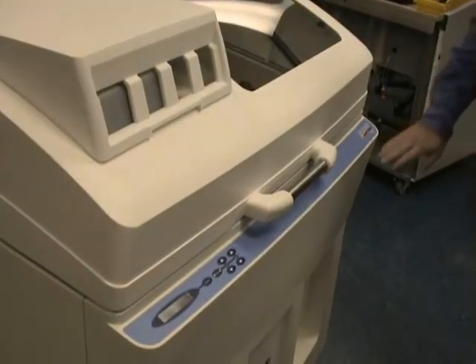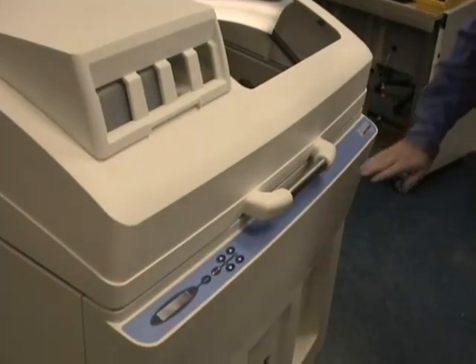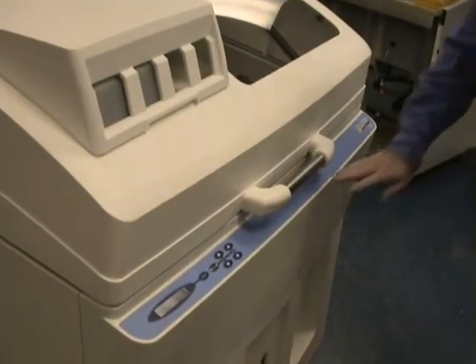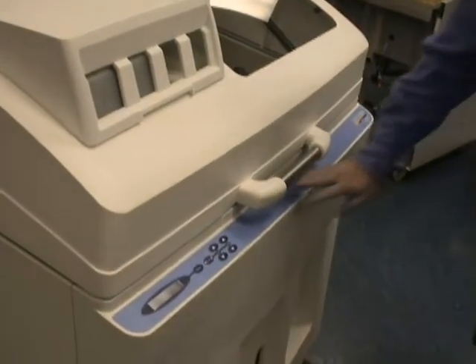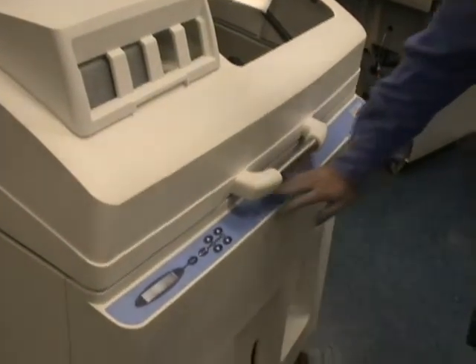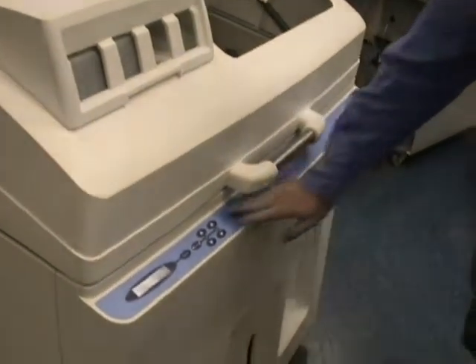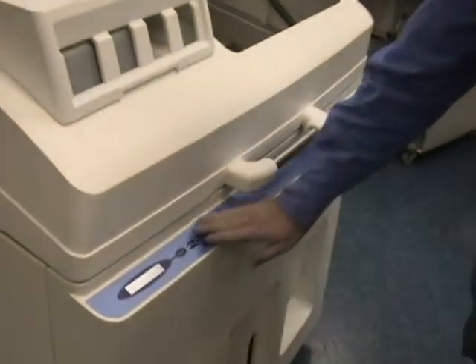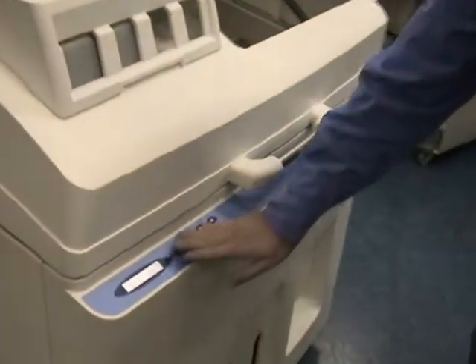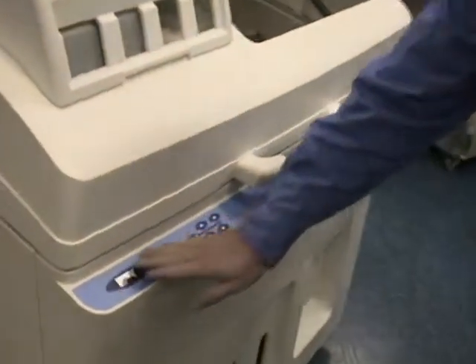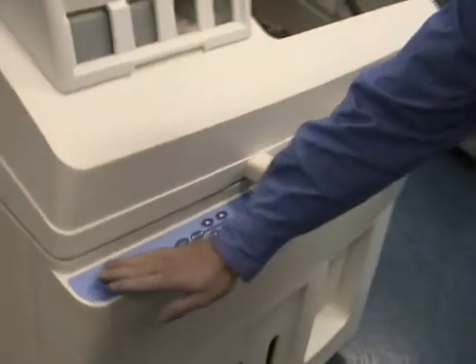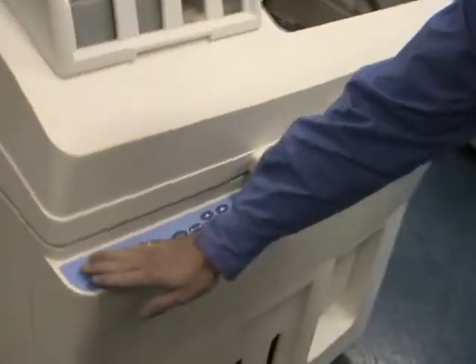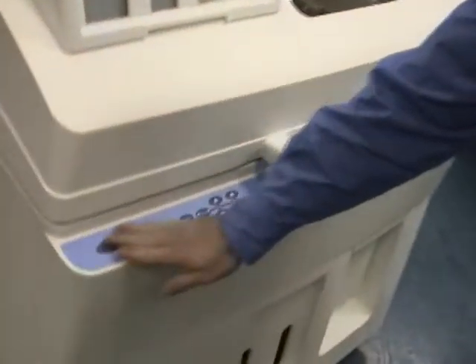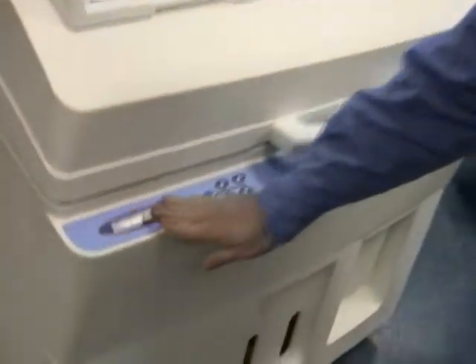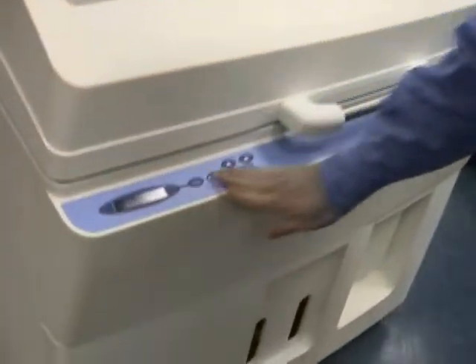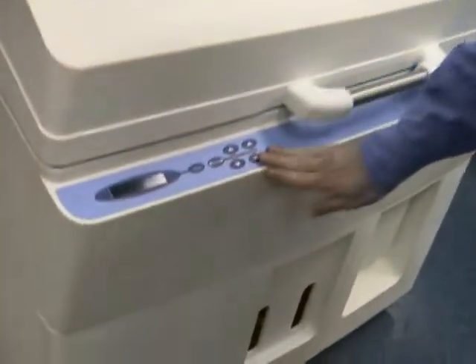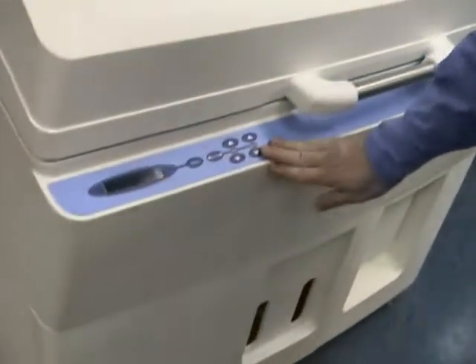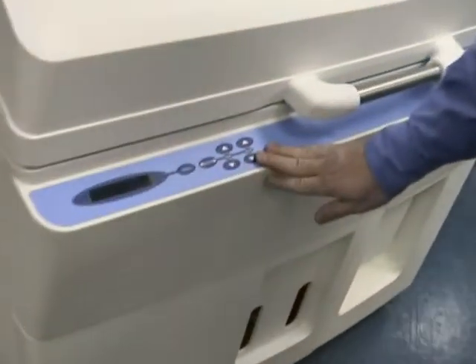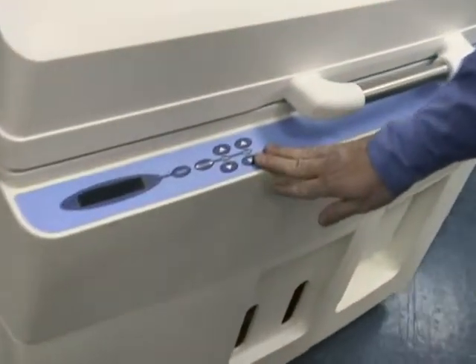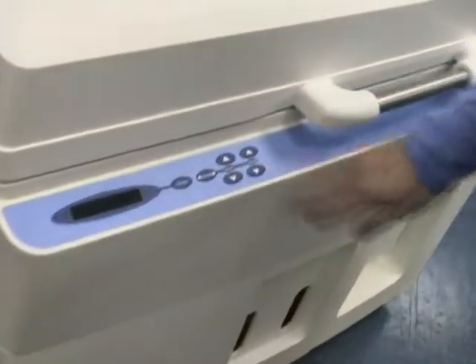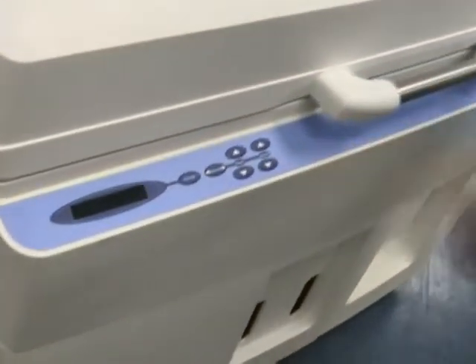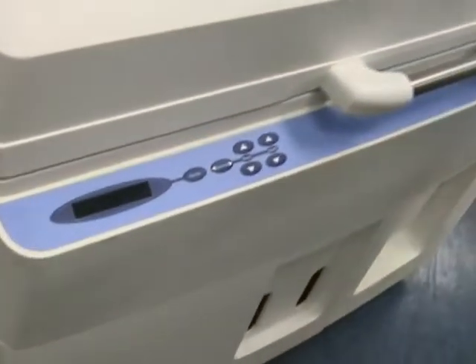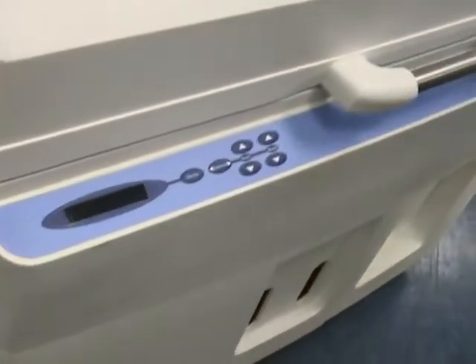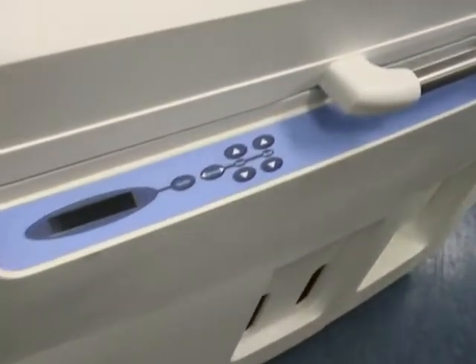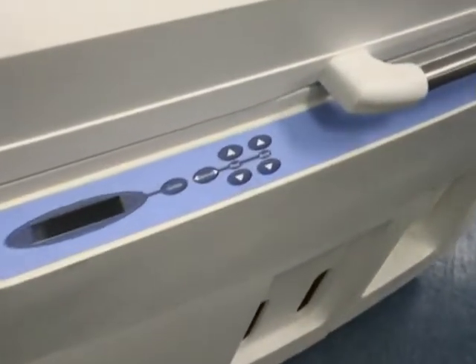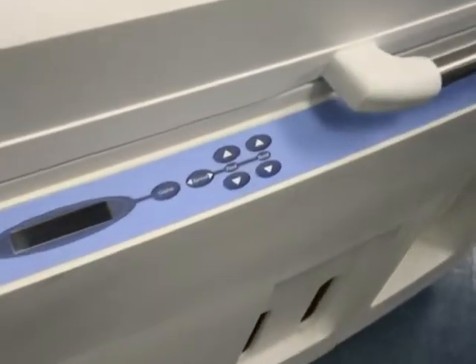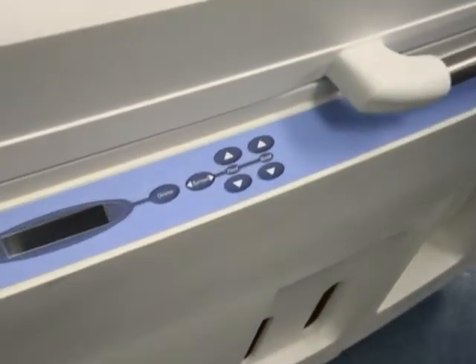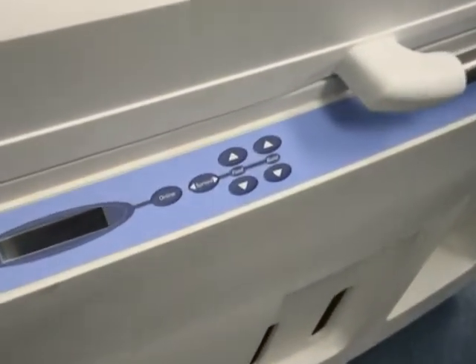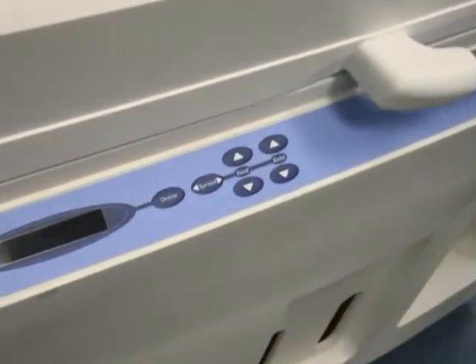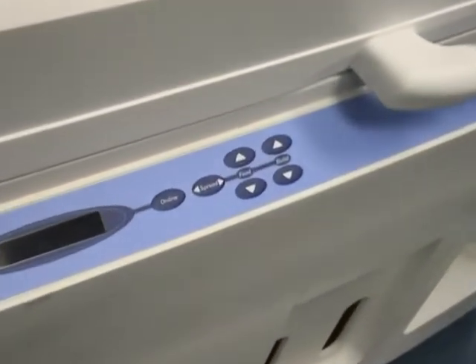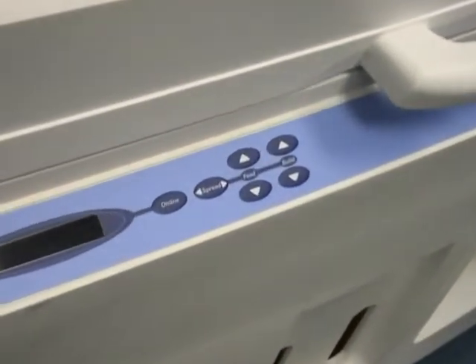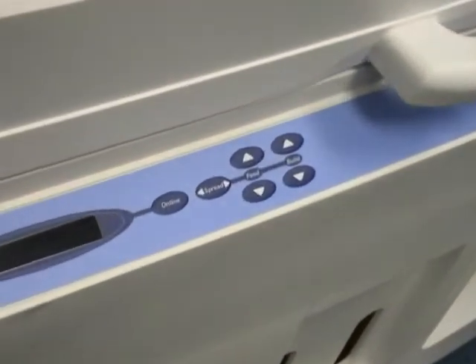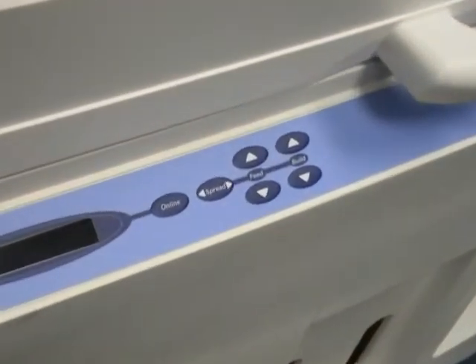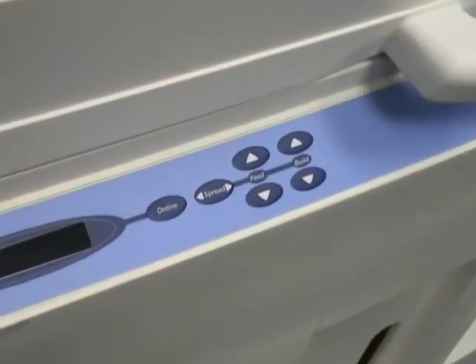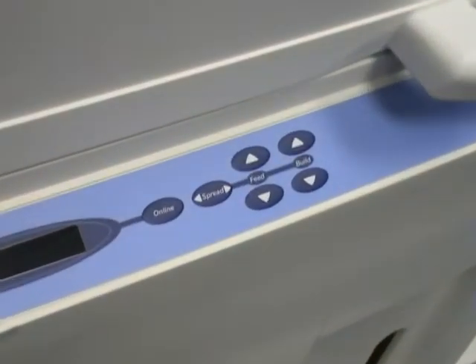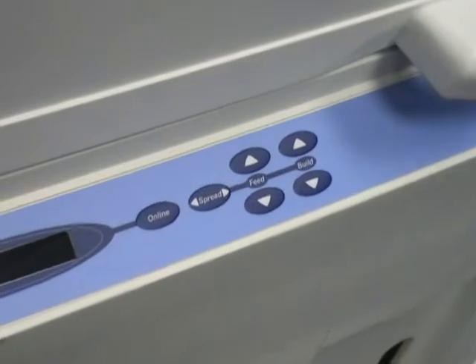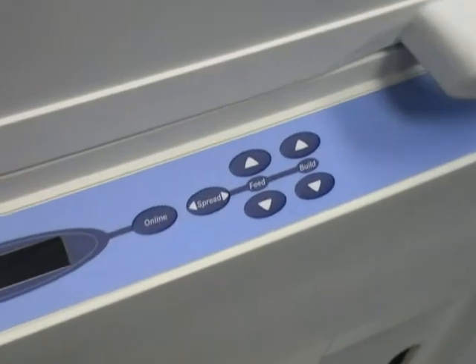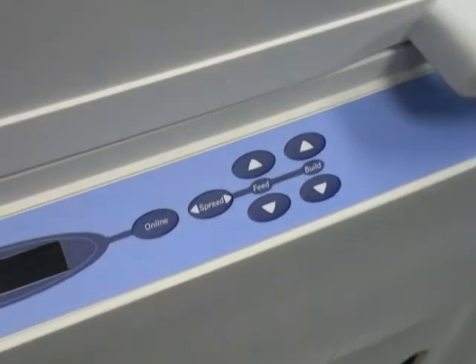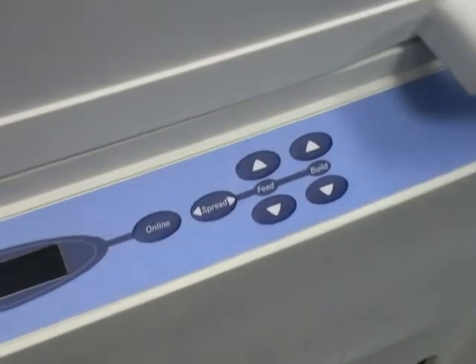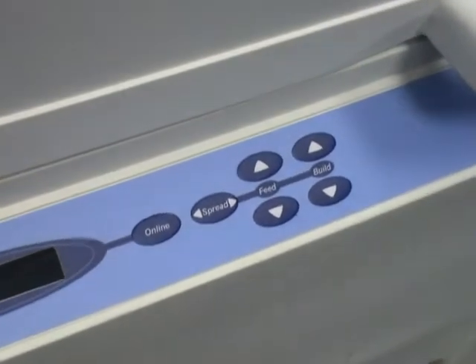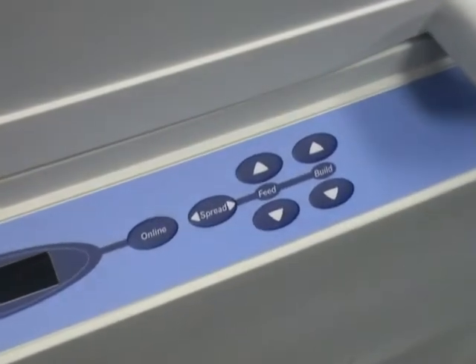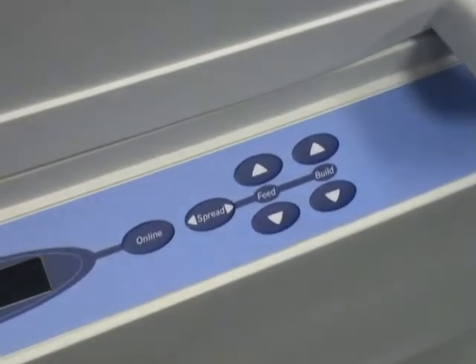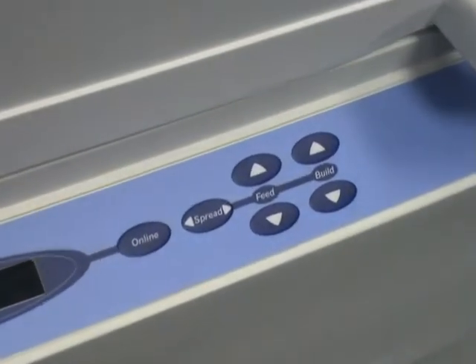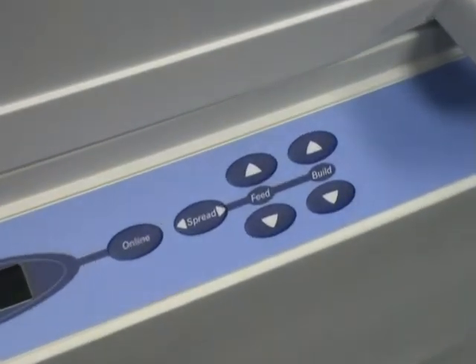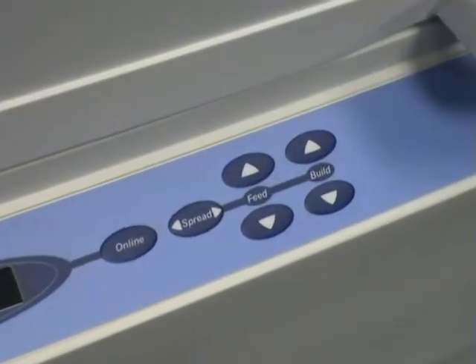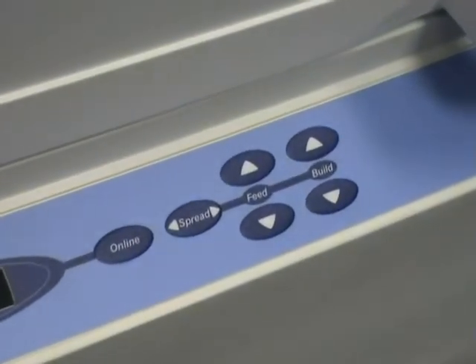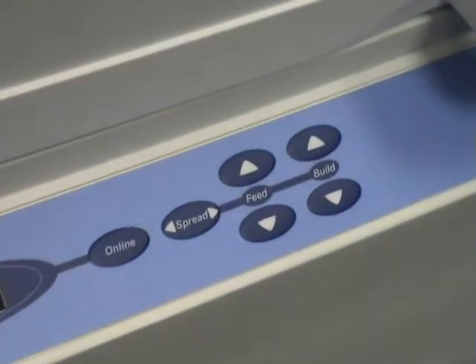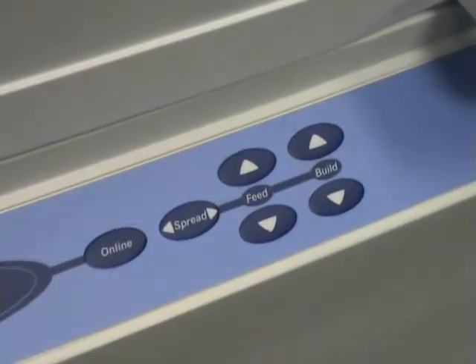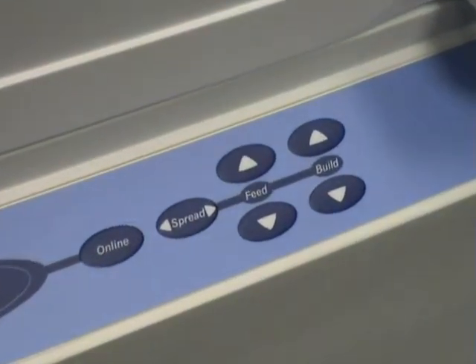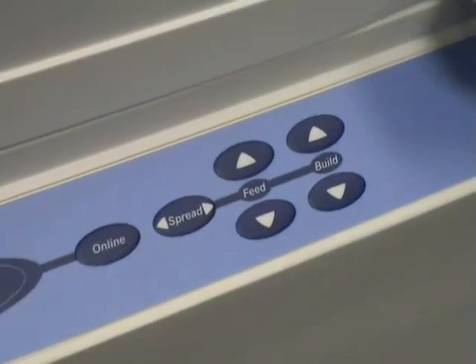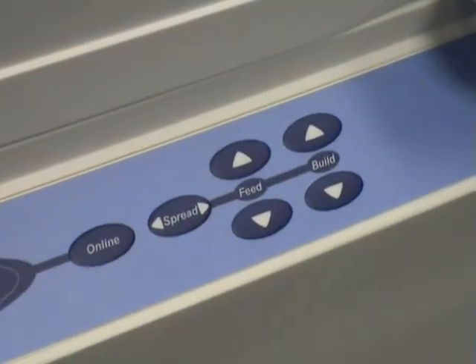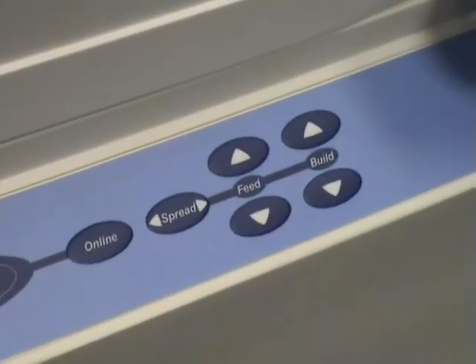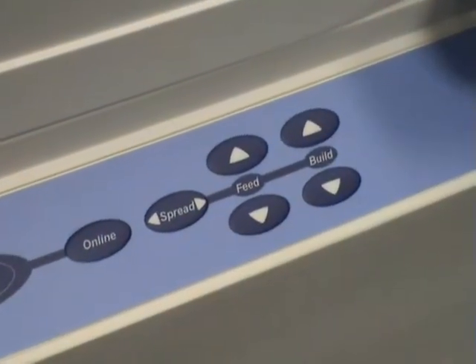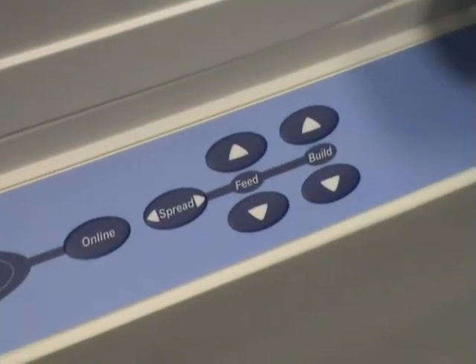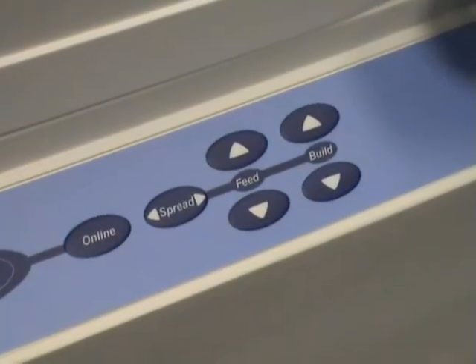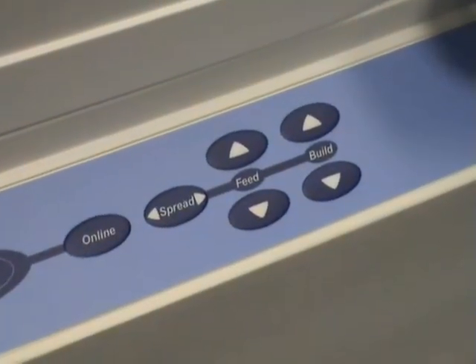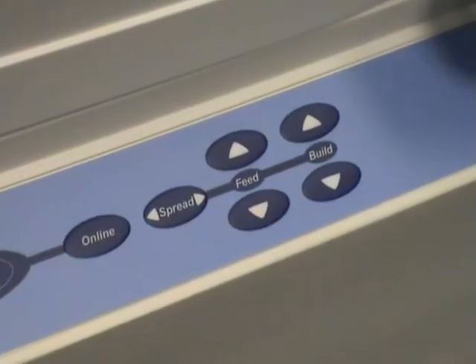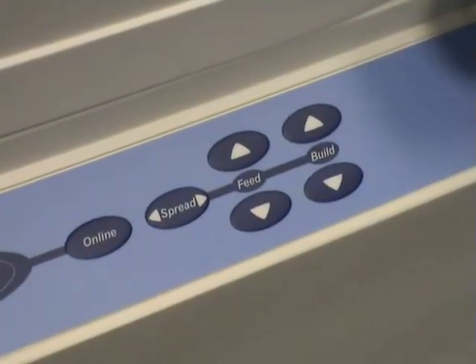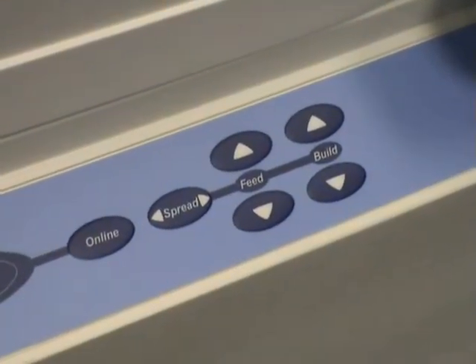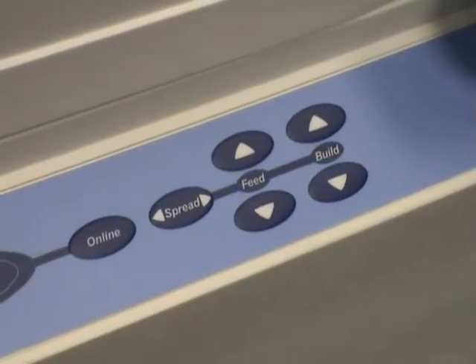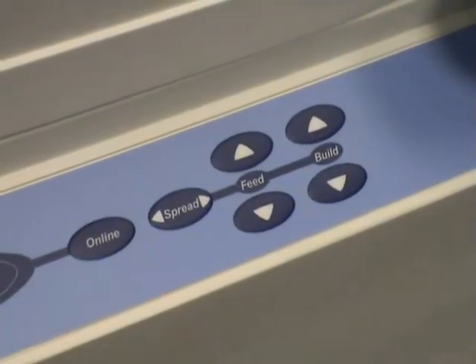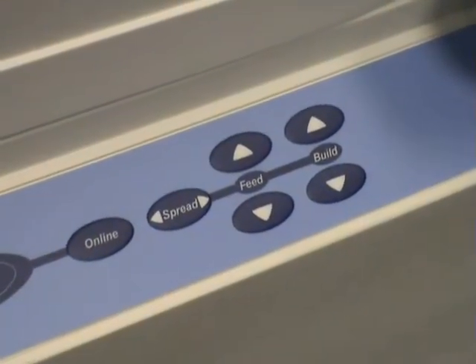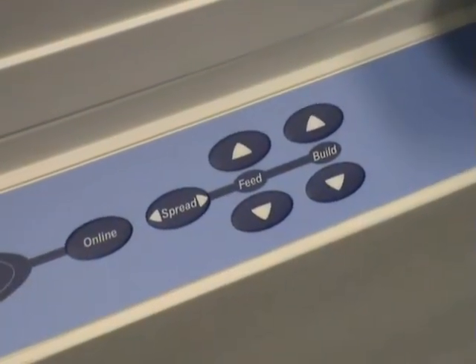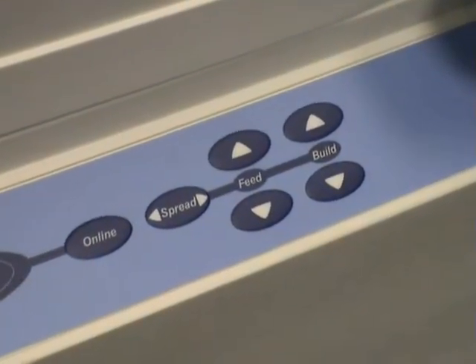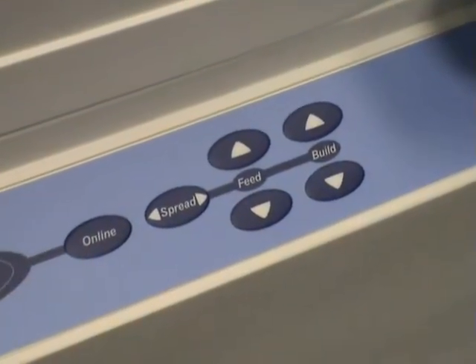The control panel is very much what you're used to seeing on all of our machines — build up, feed up, spread online.